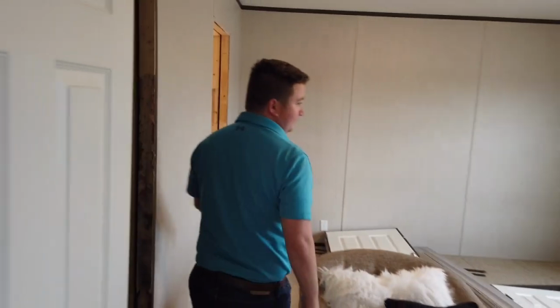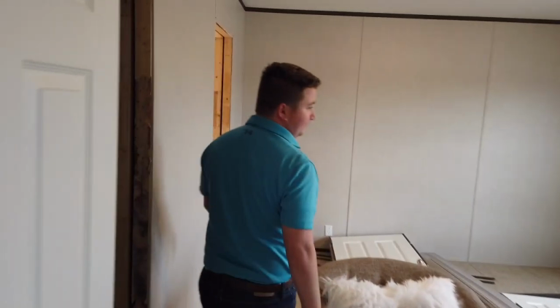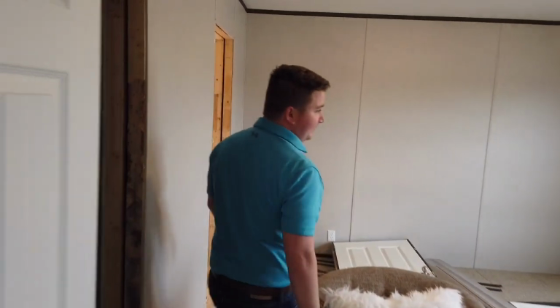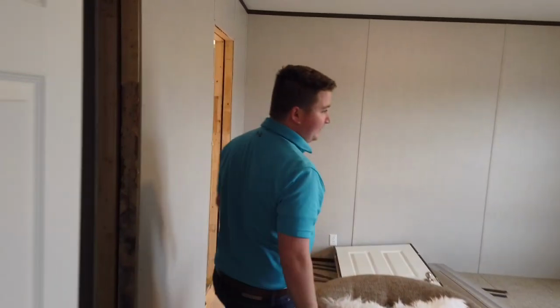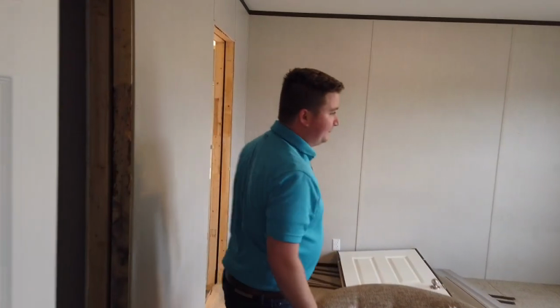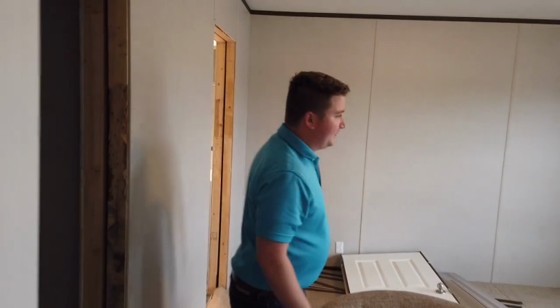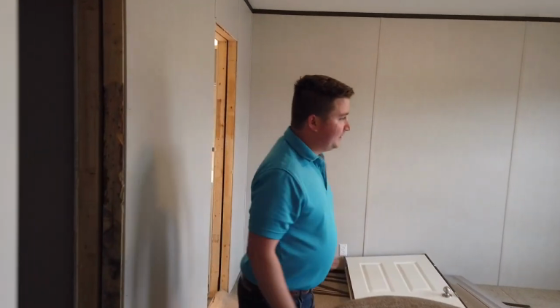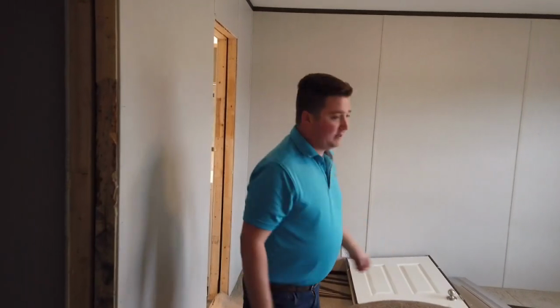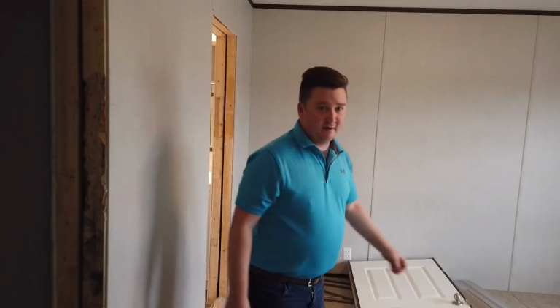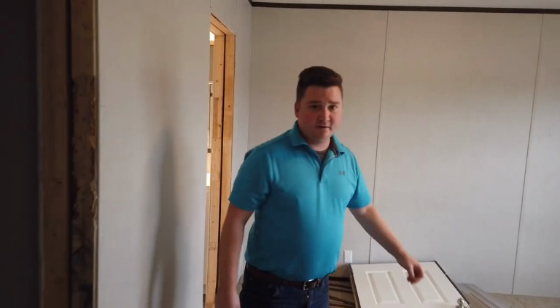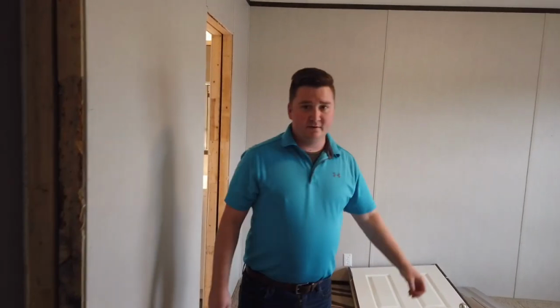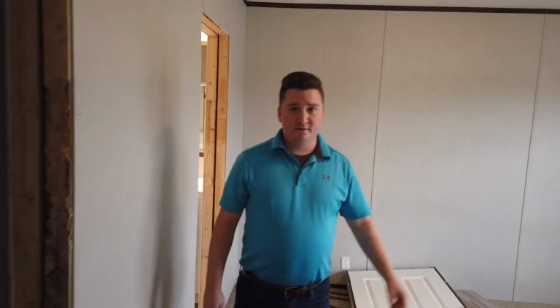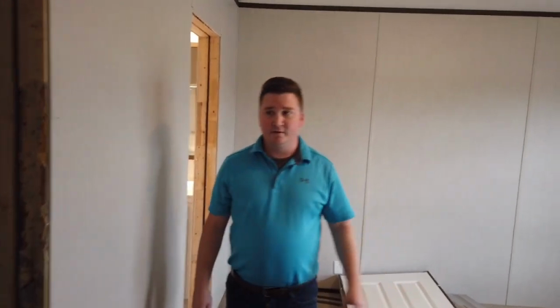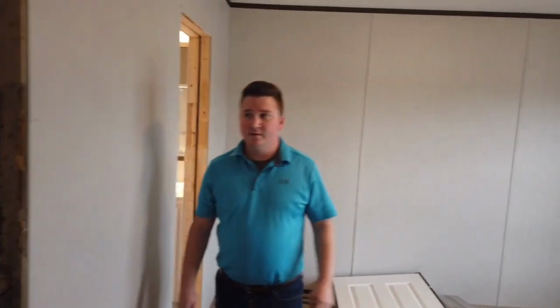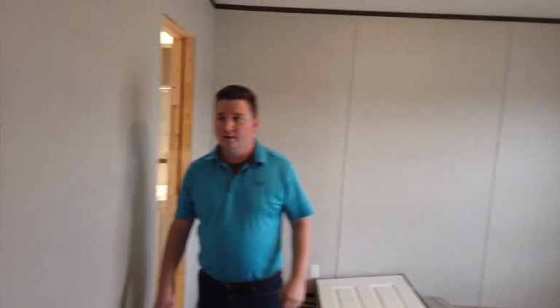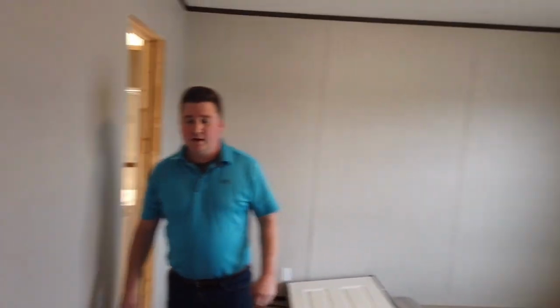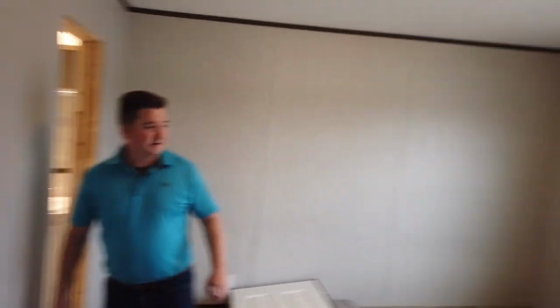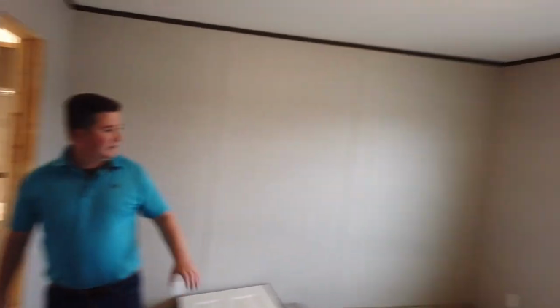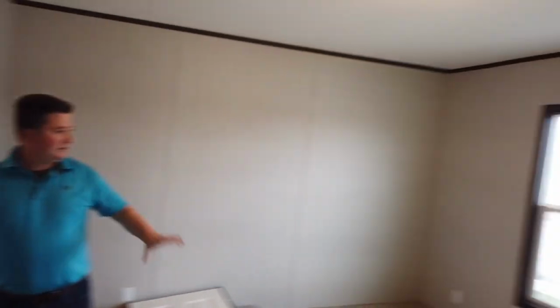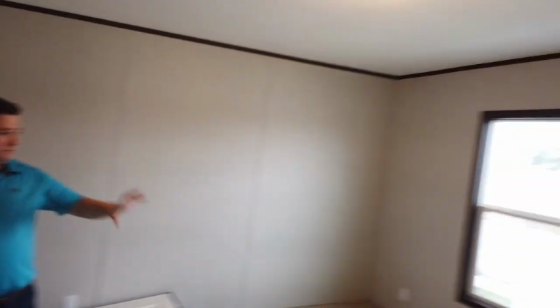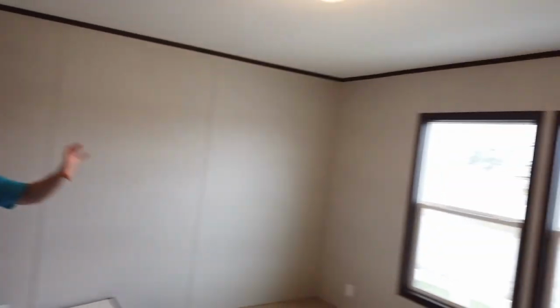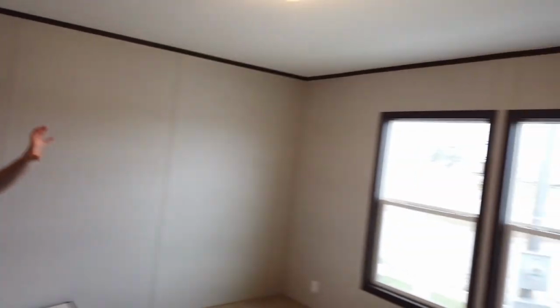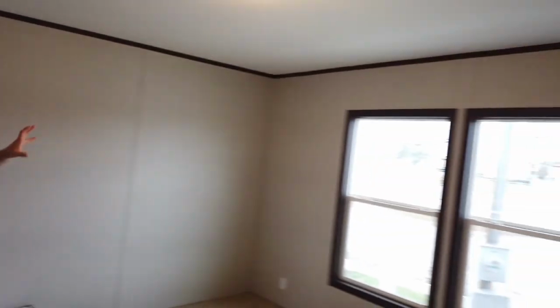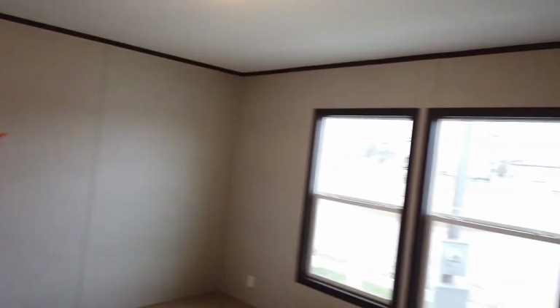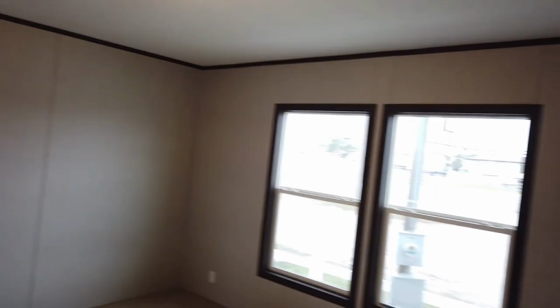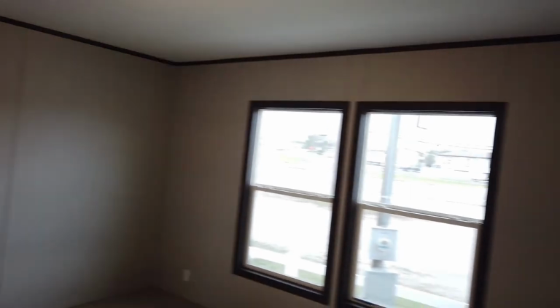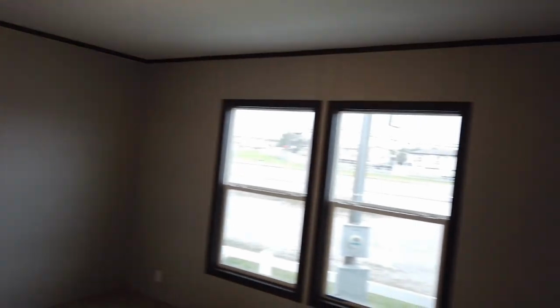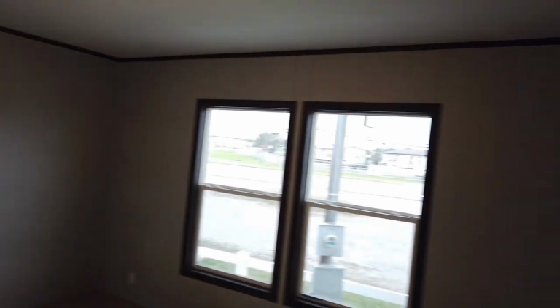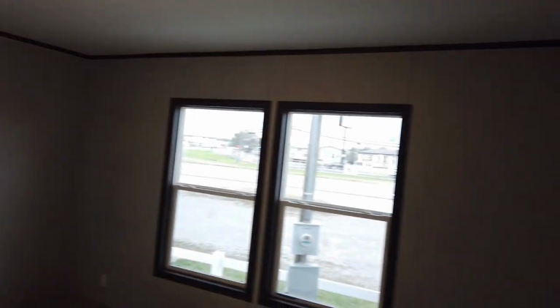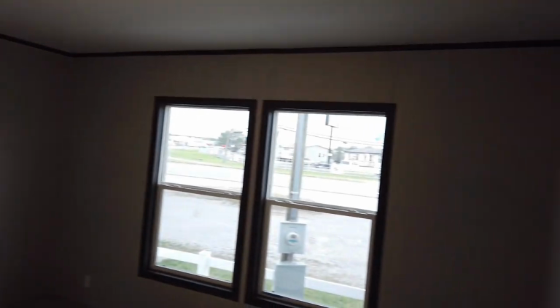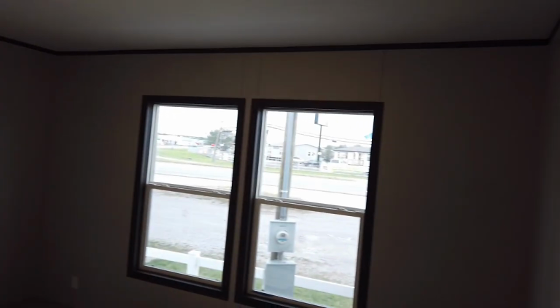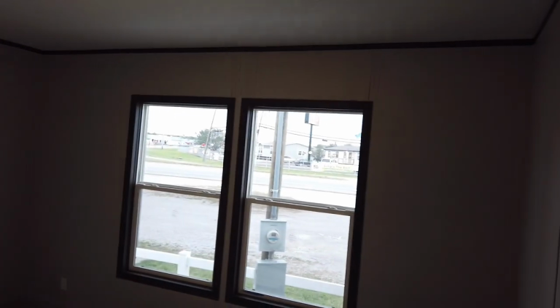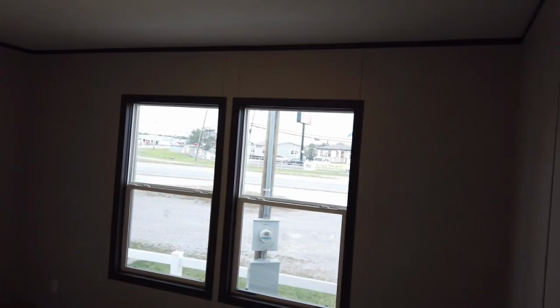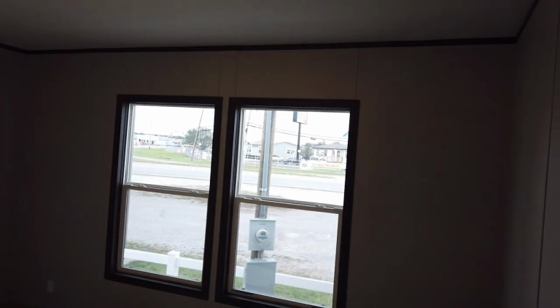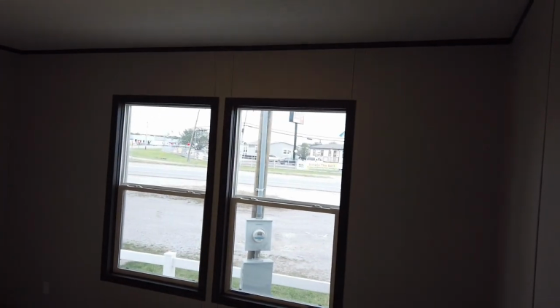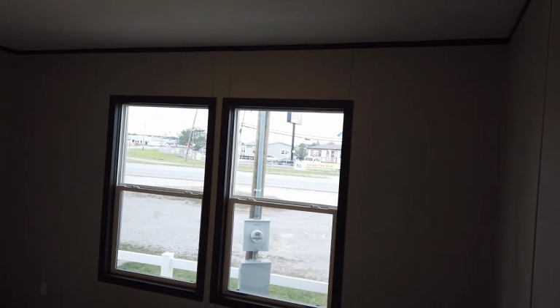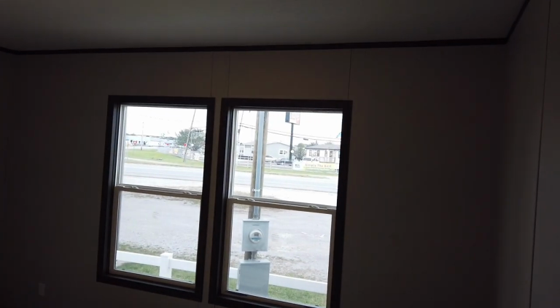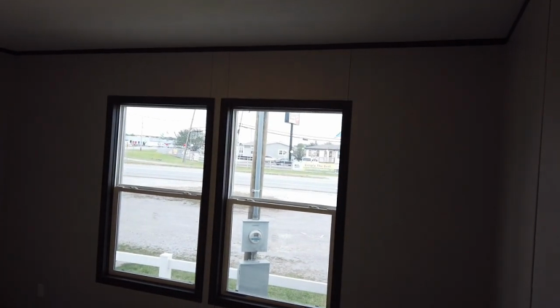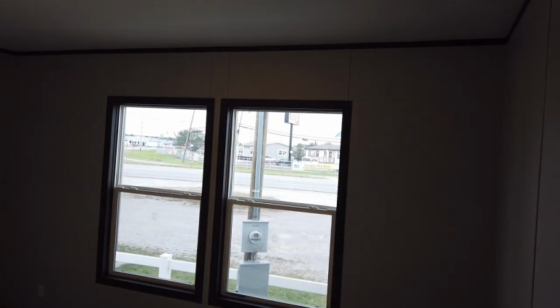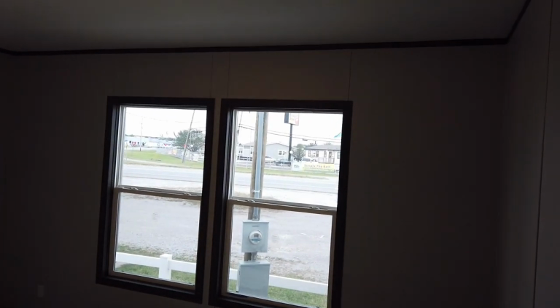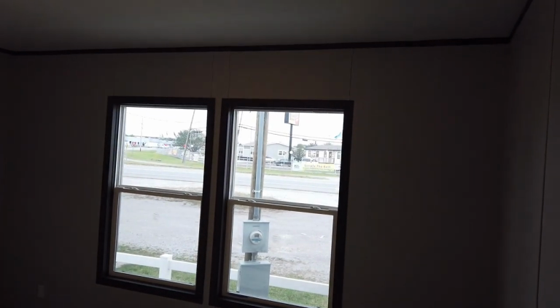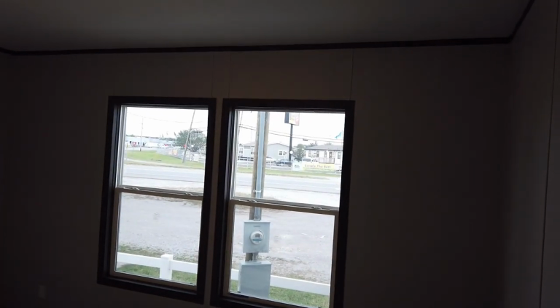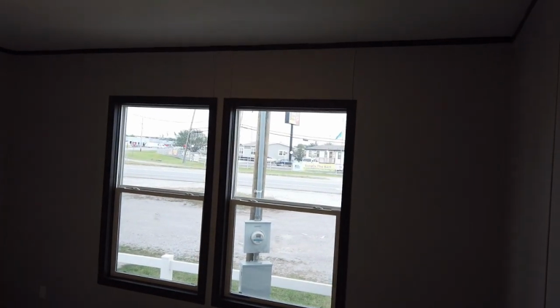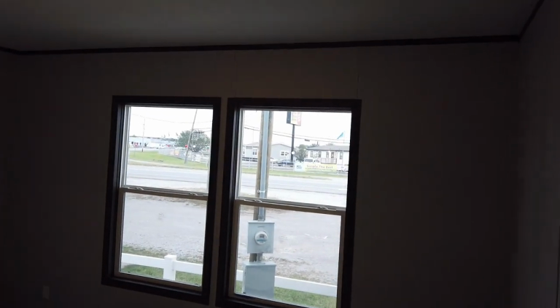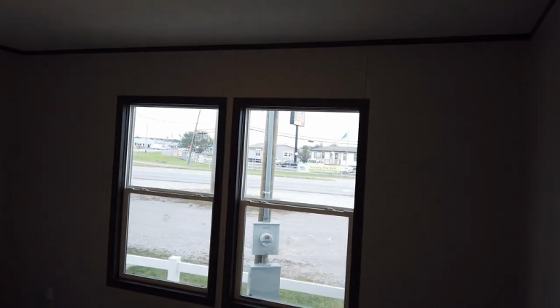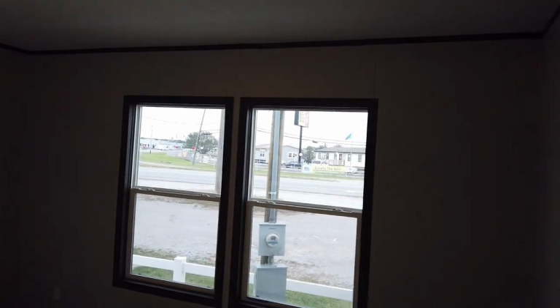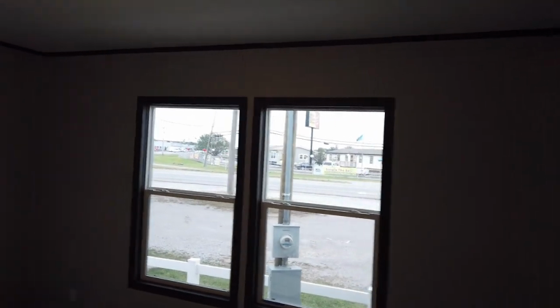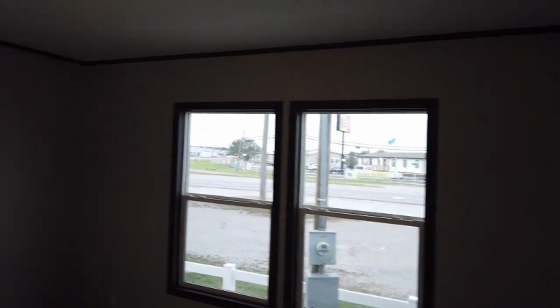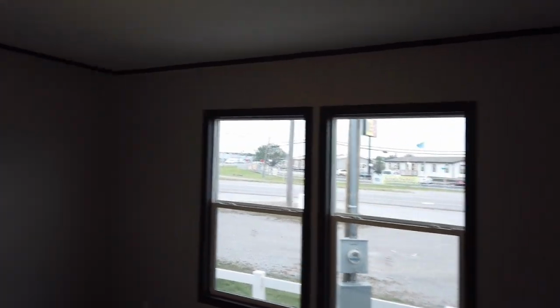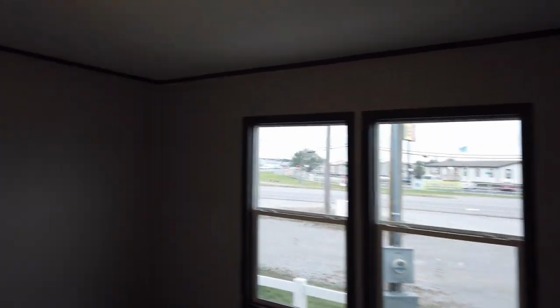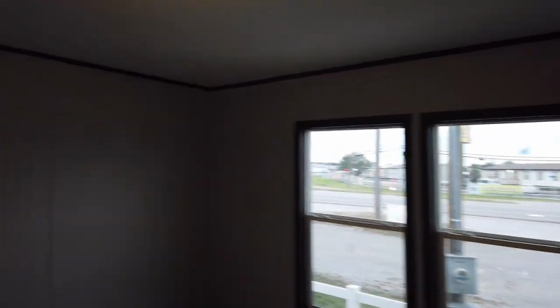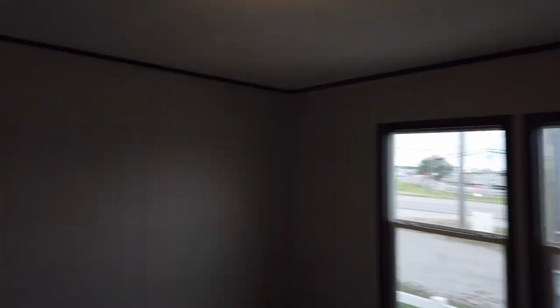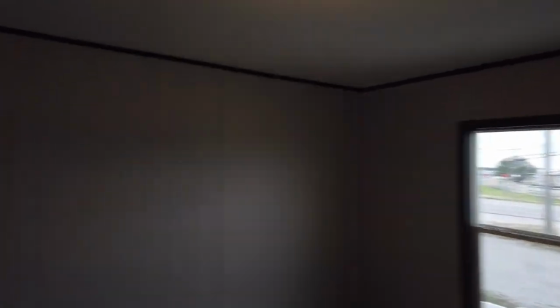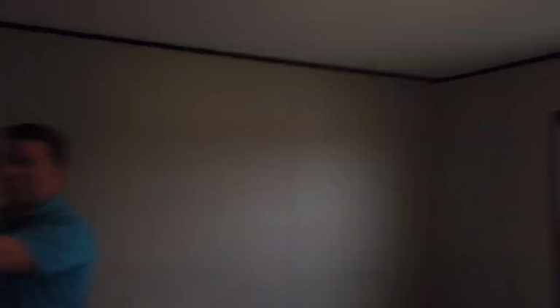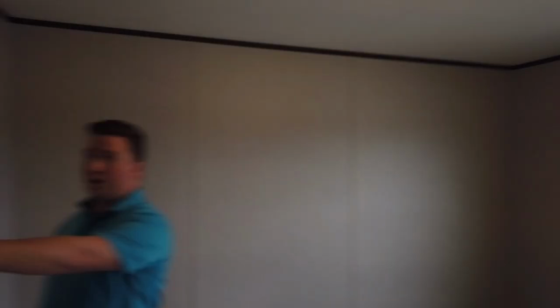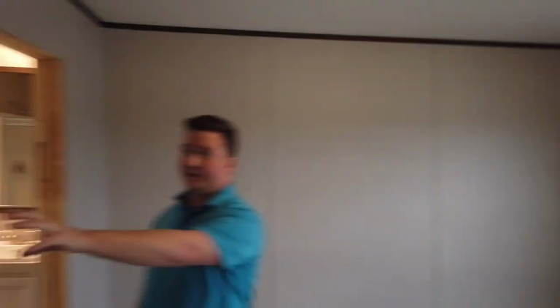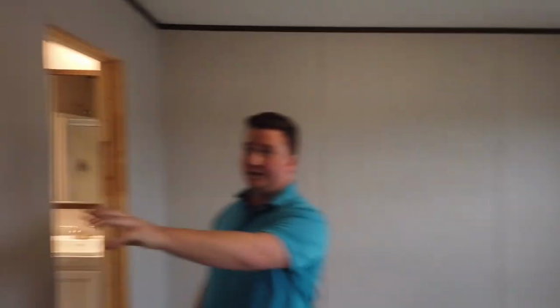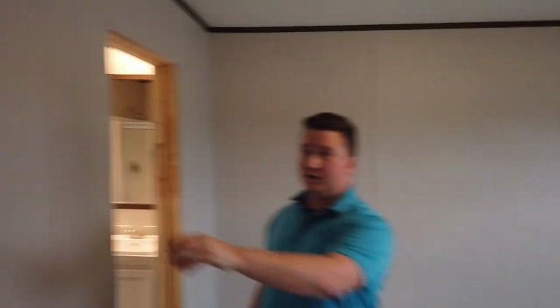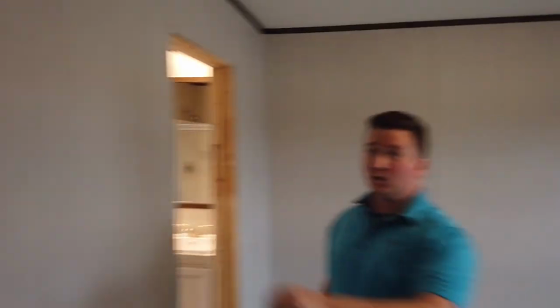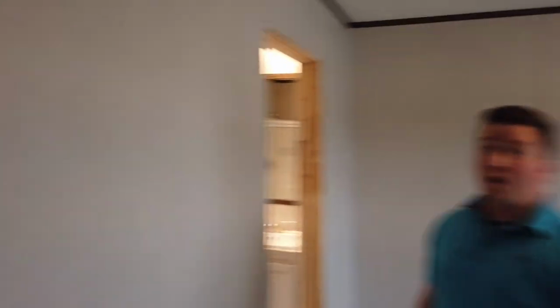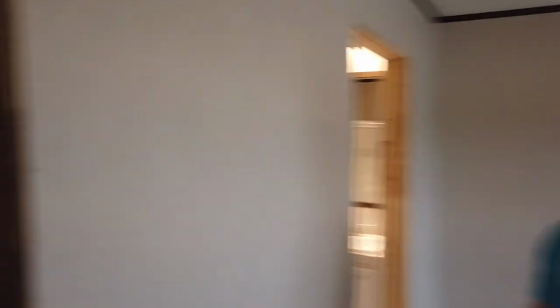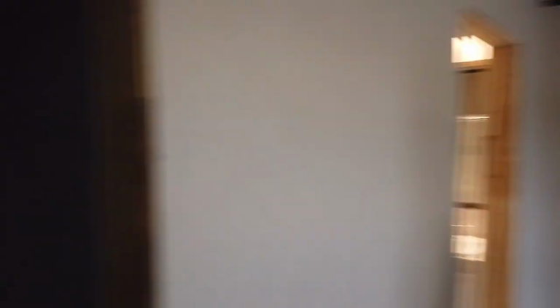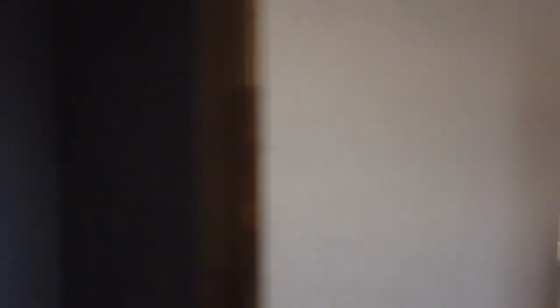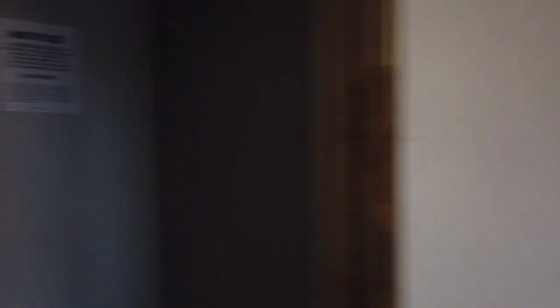Come on through to the master bedroom — take a peek here. Again we've got our double pane windows in here, and we've got a good size walk-in closet.